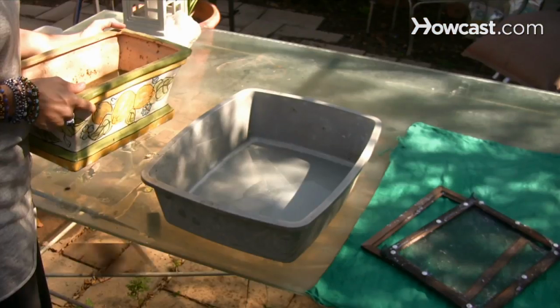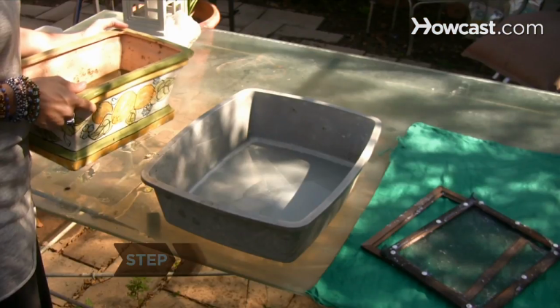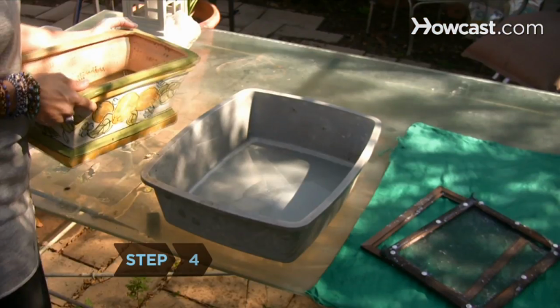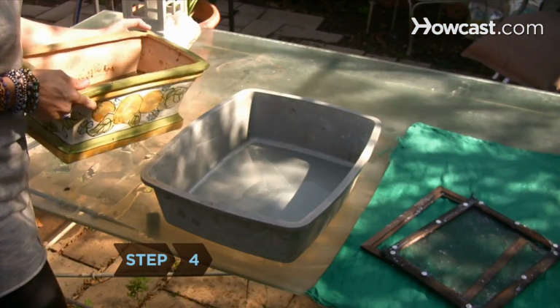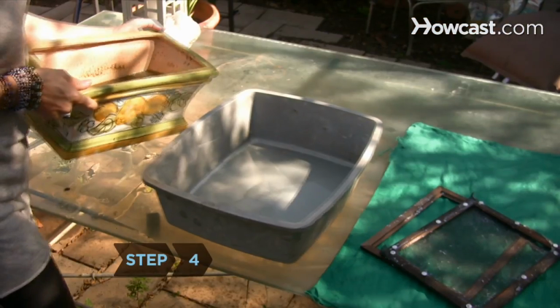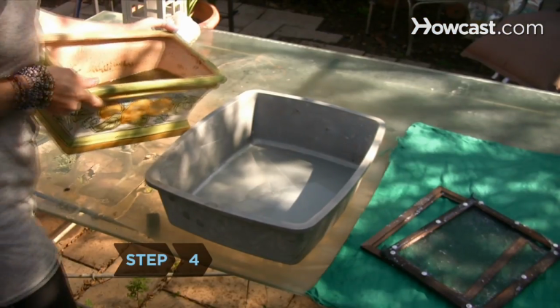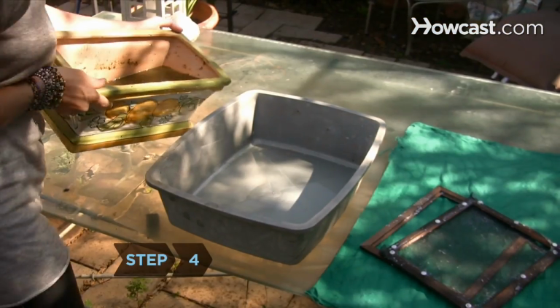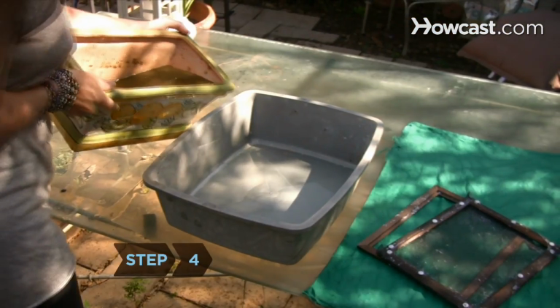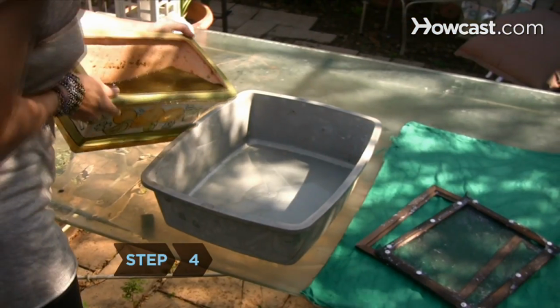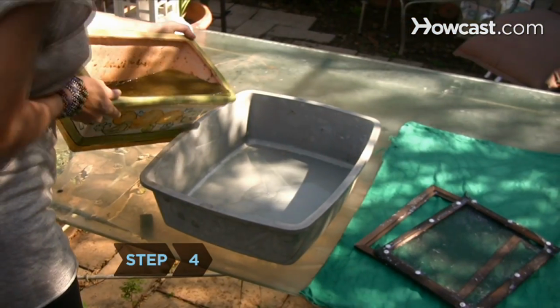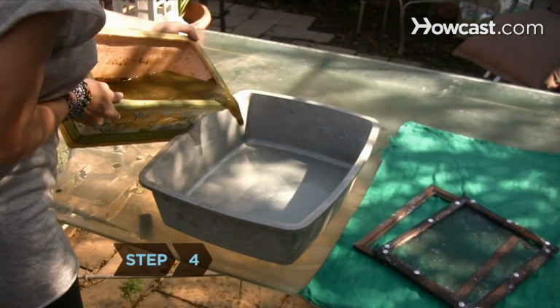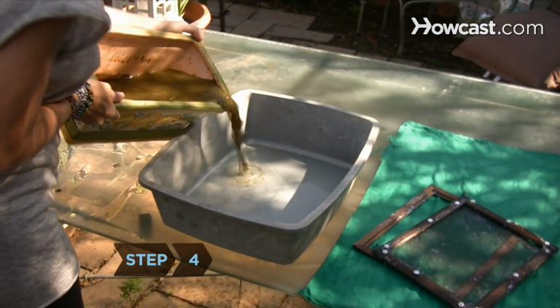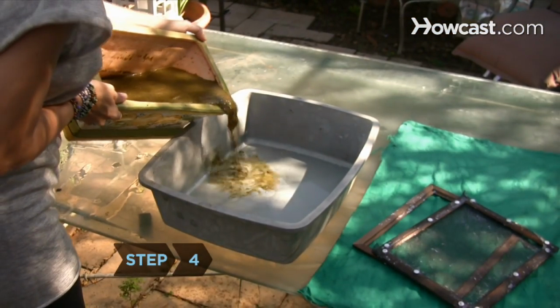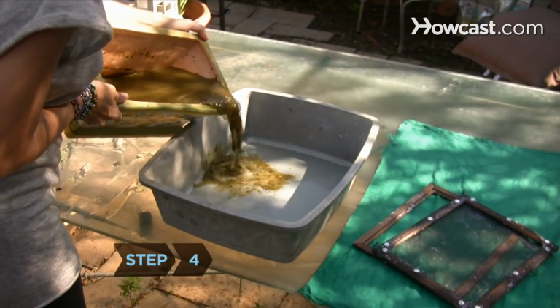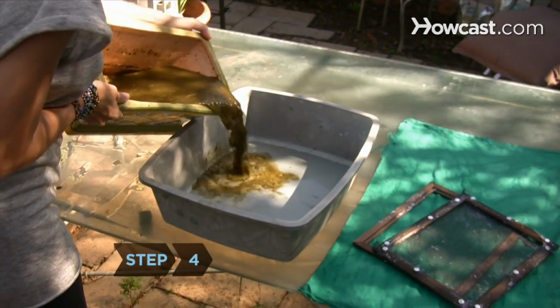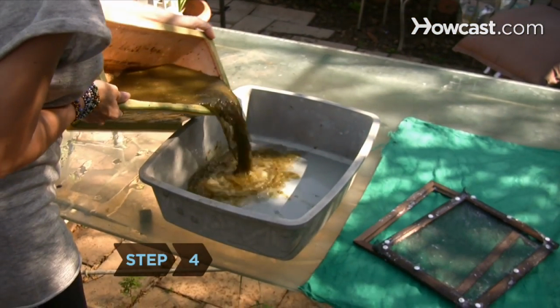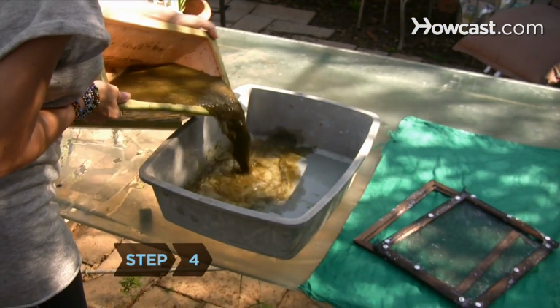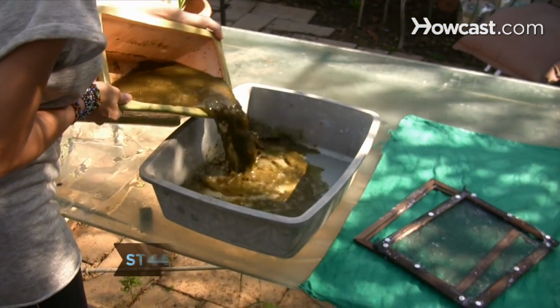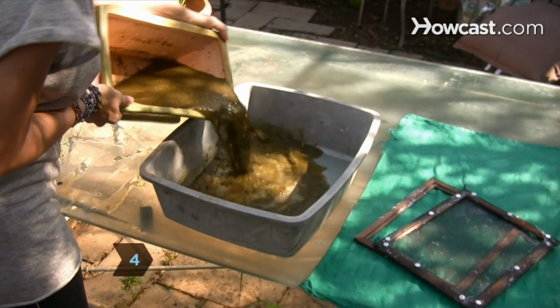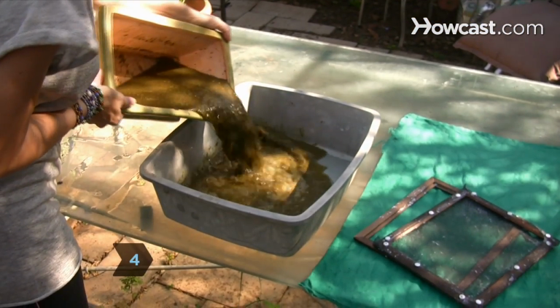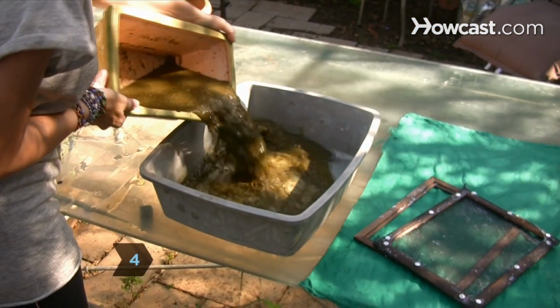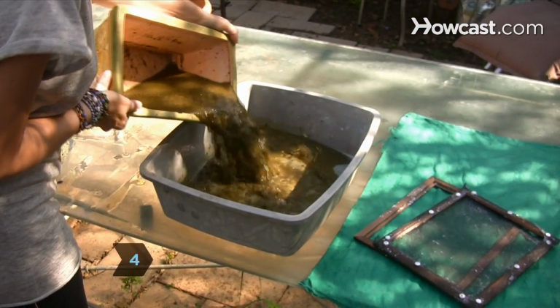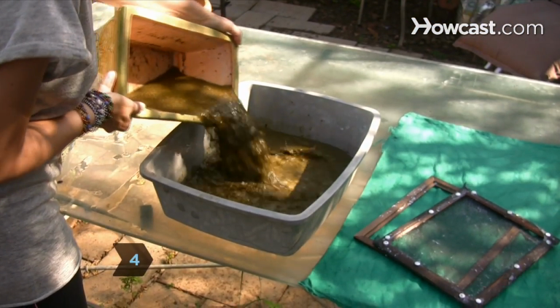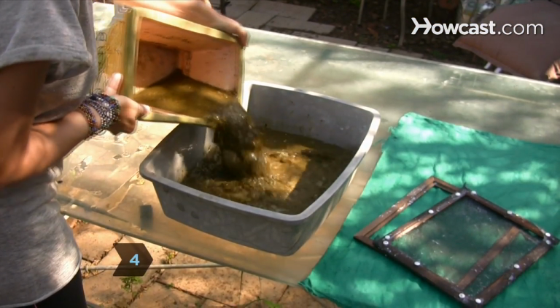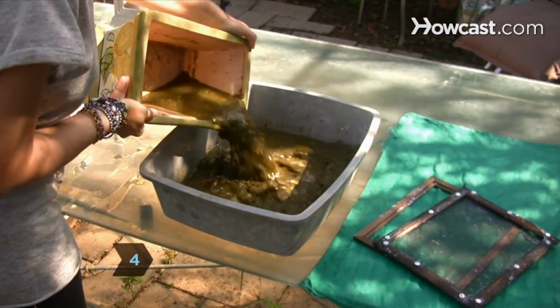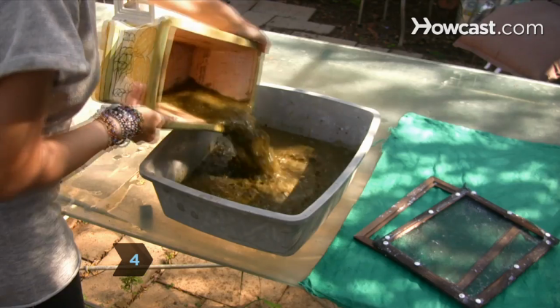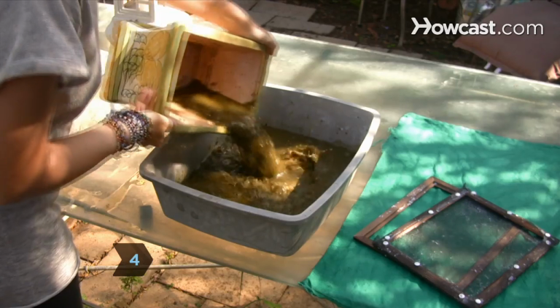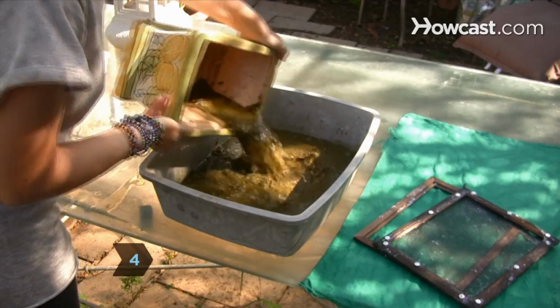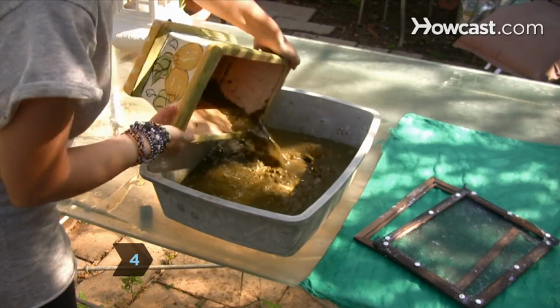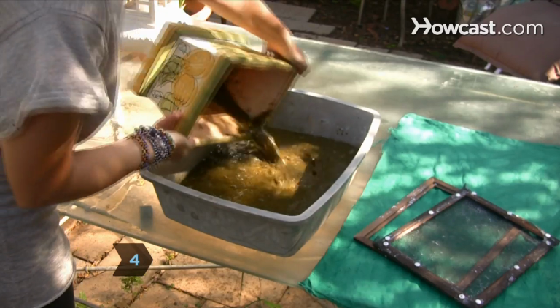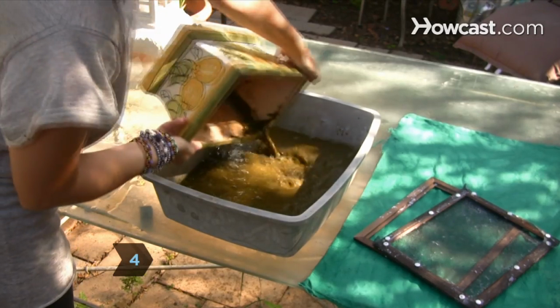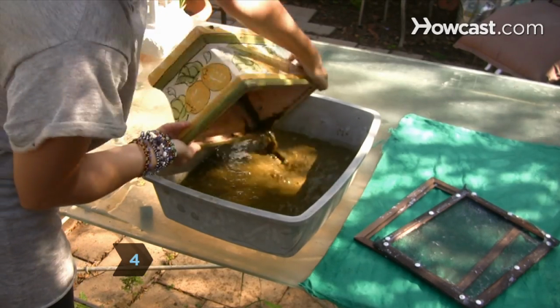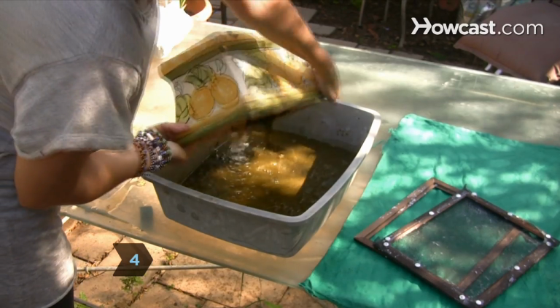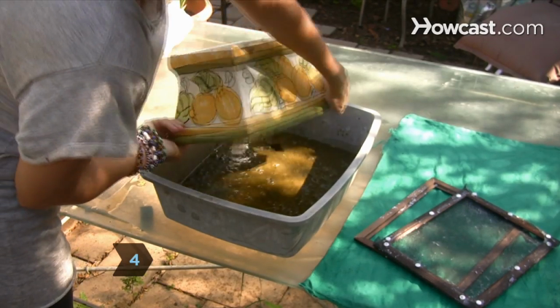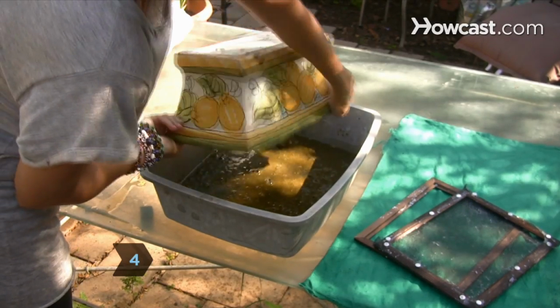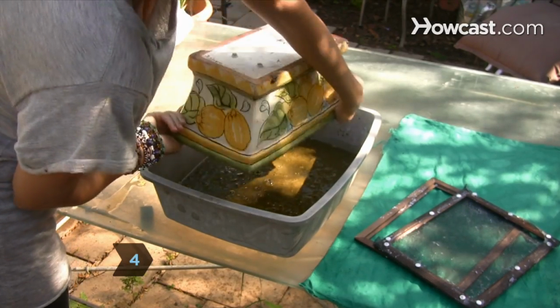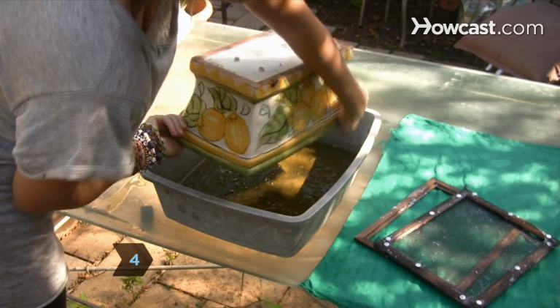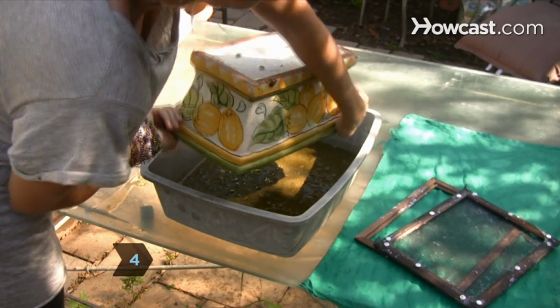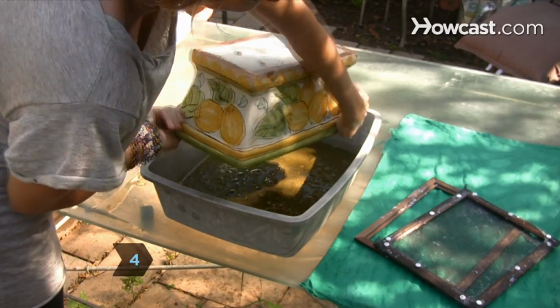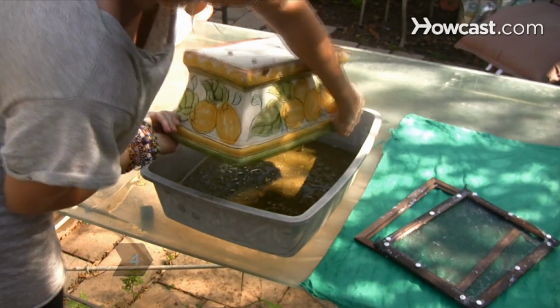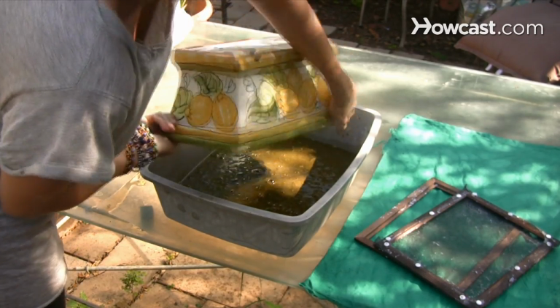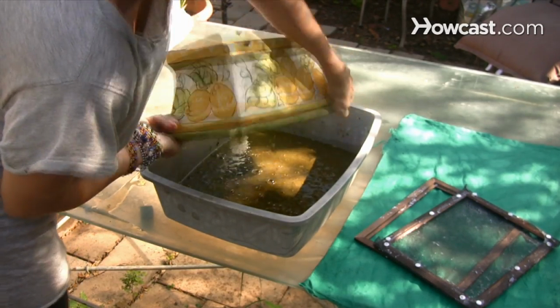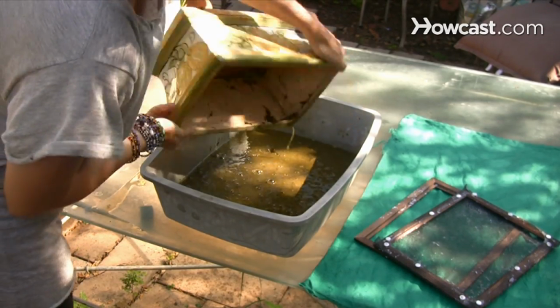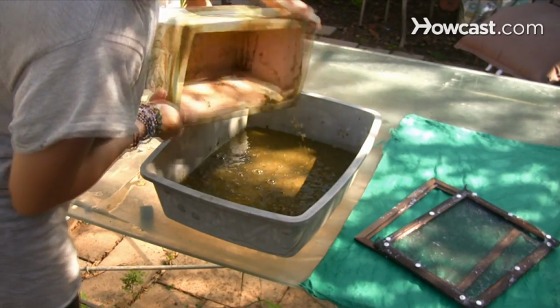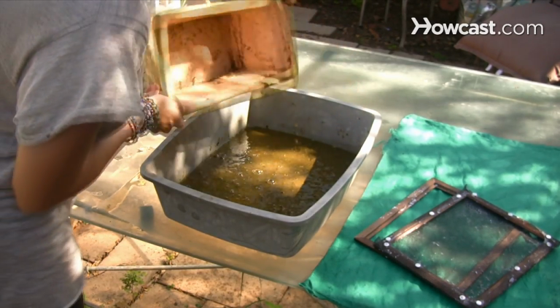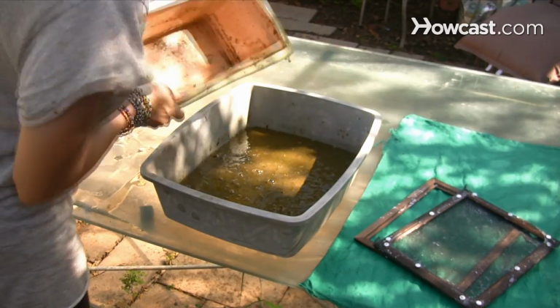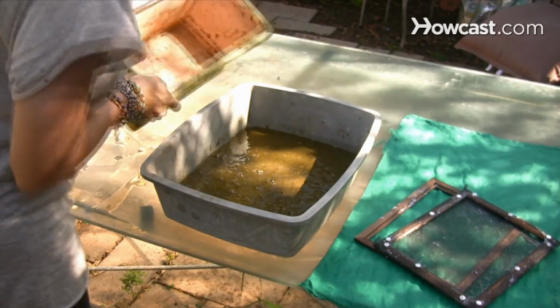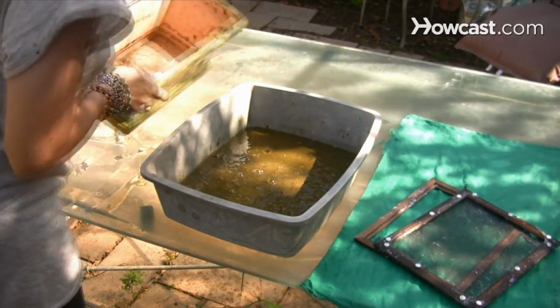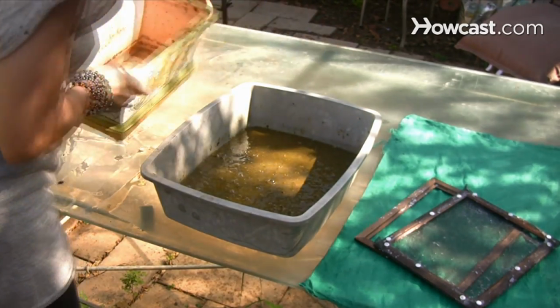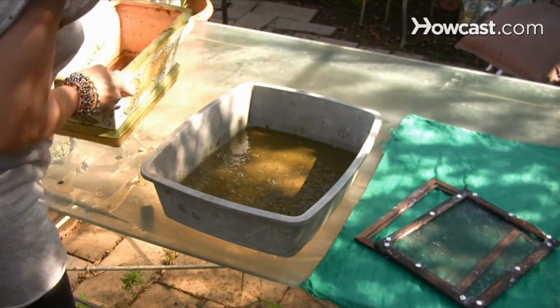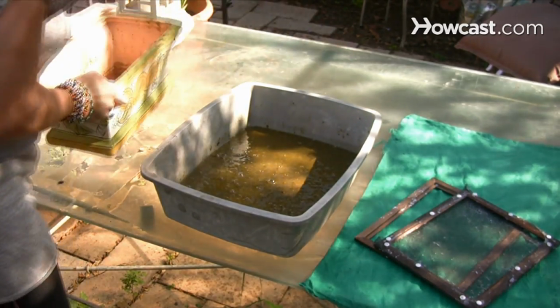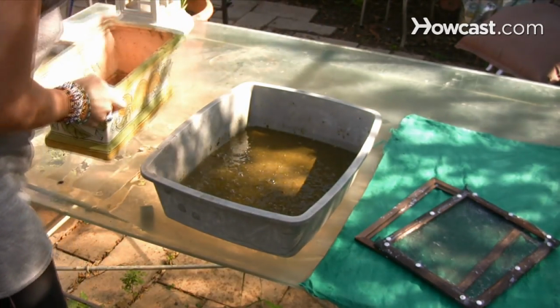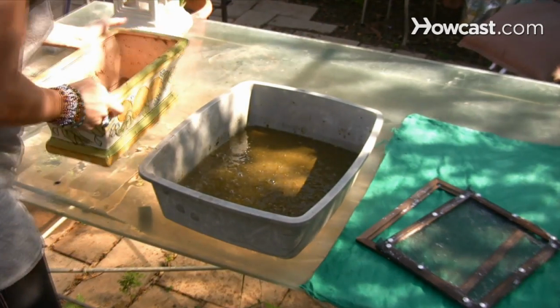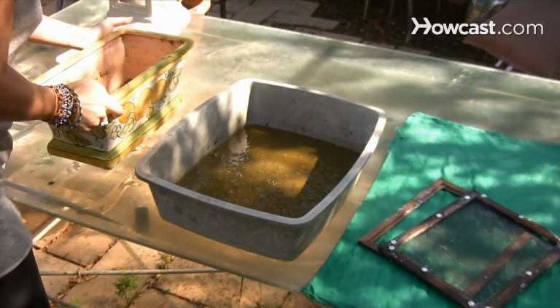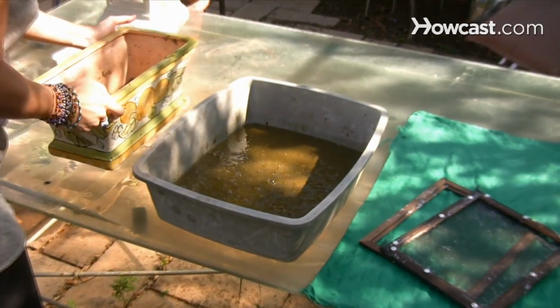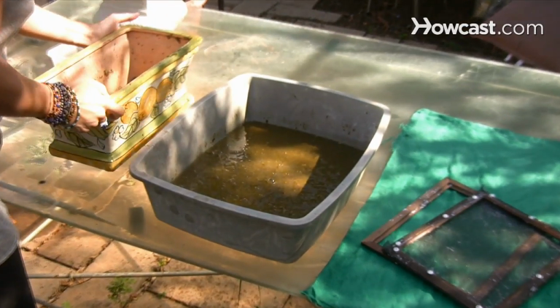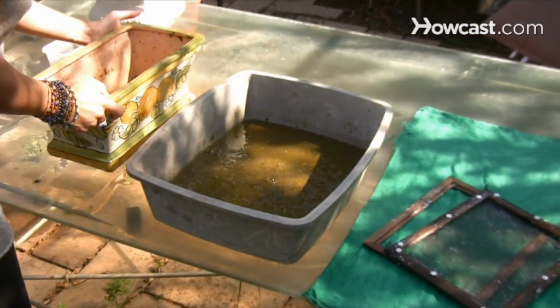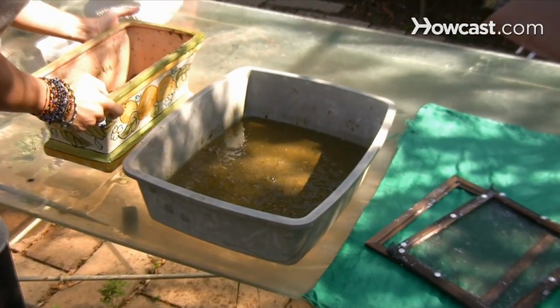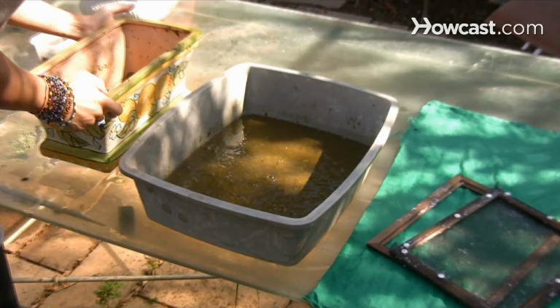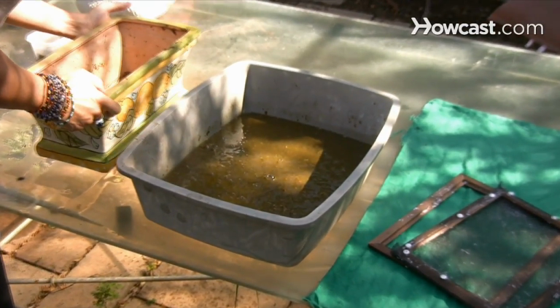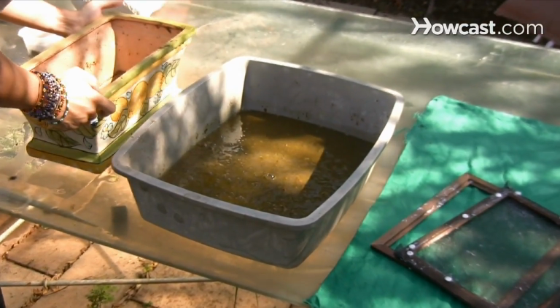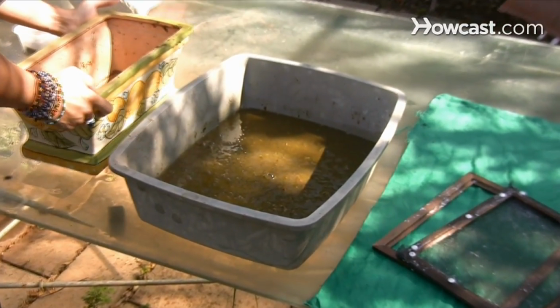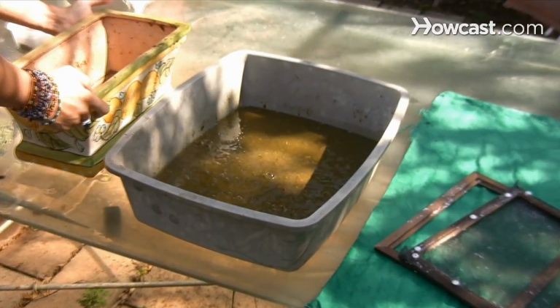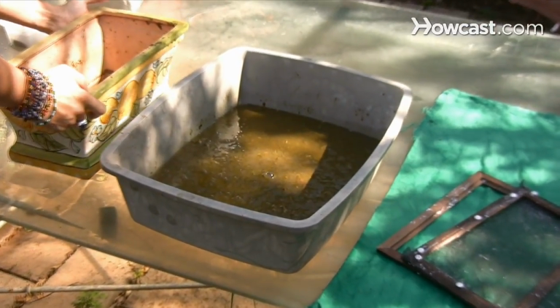Step 4. Pour the pulp into a large basin or stopped sink. Continue blending and adding pulp until the sink or basin is half full.